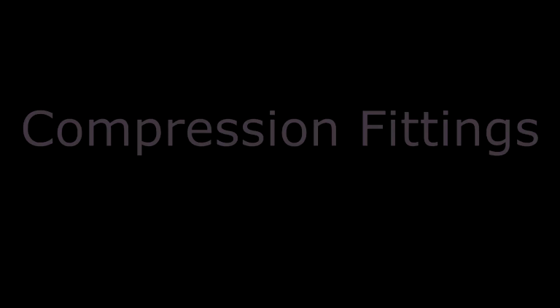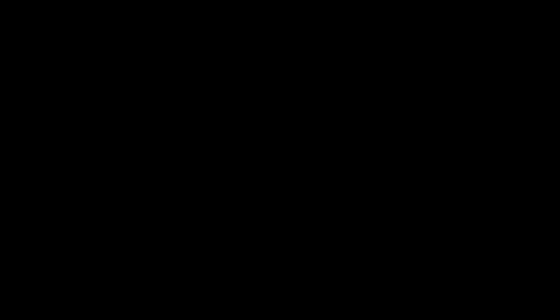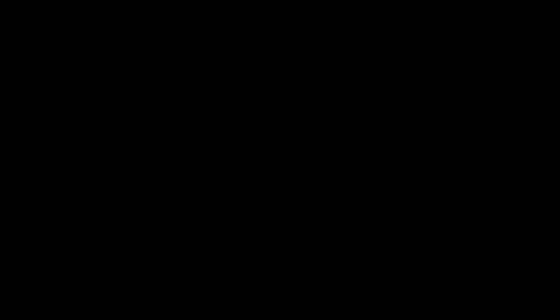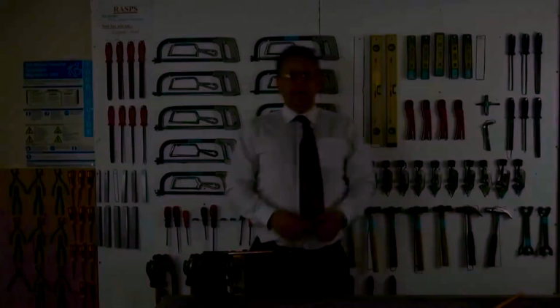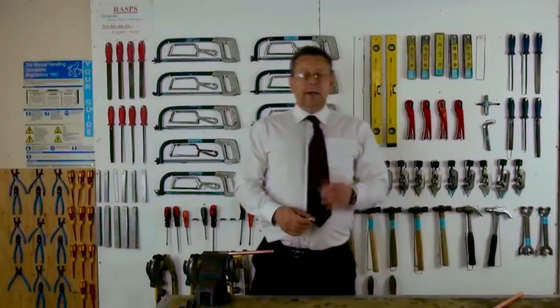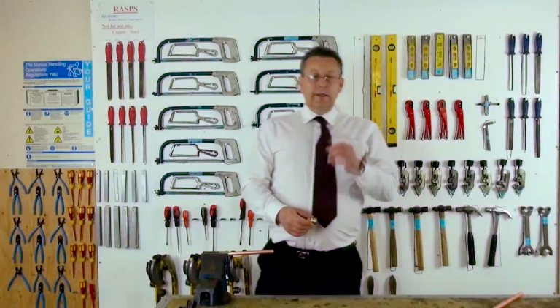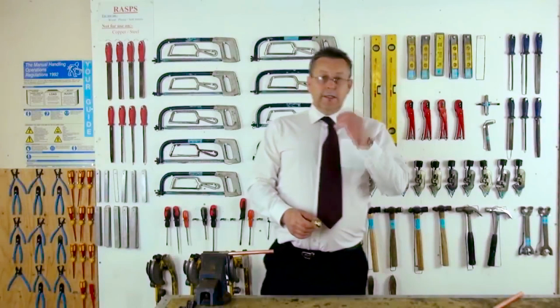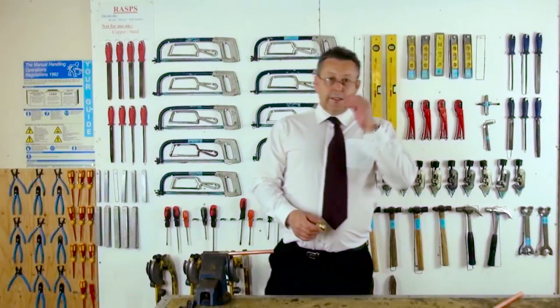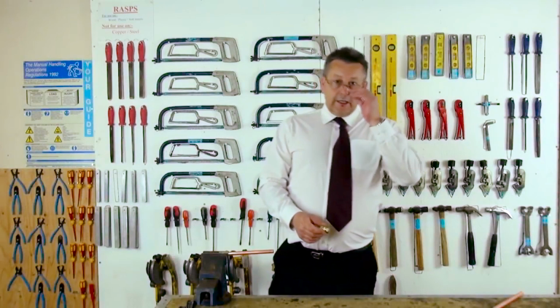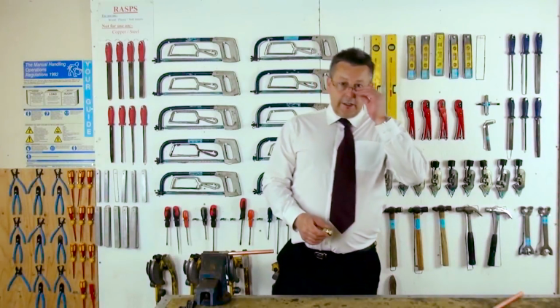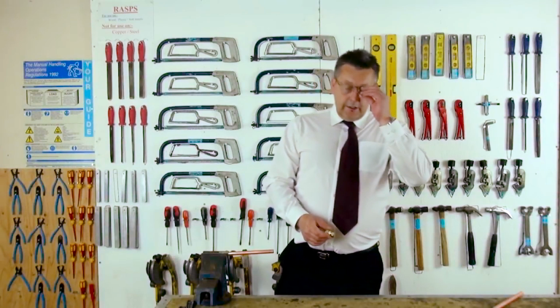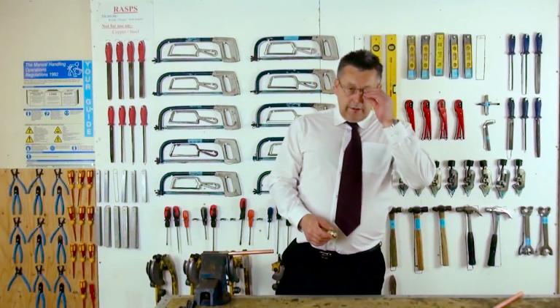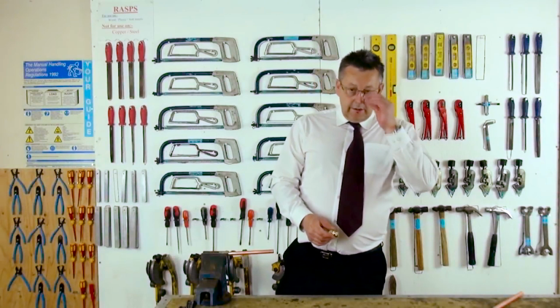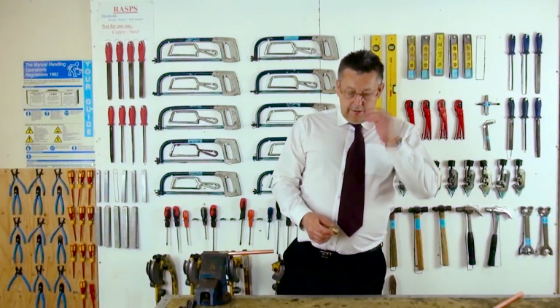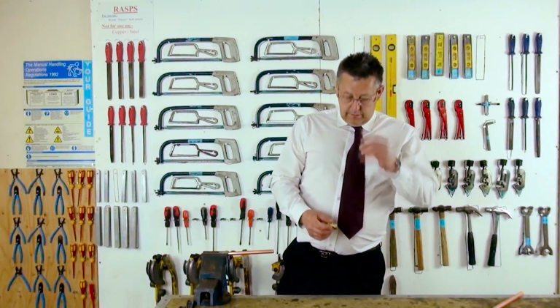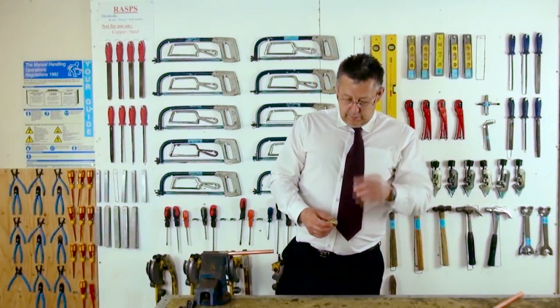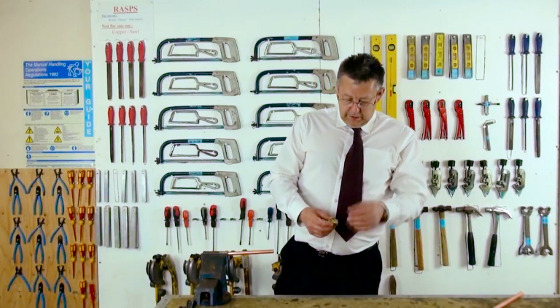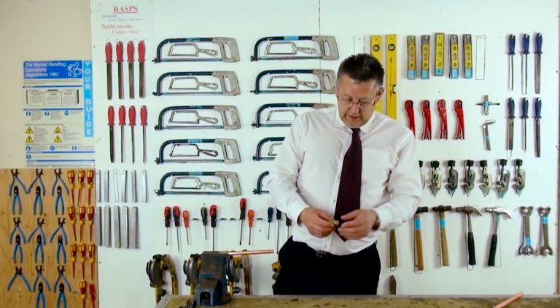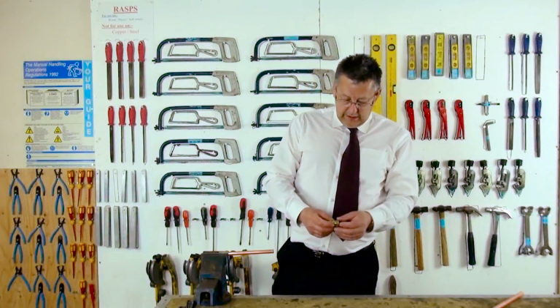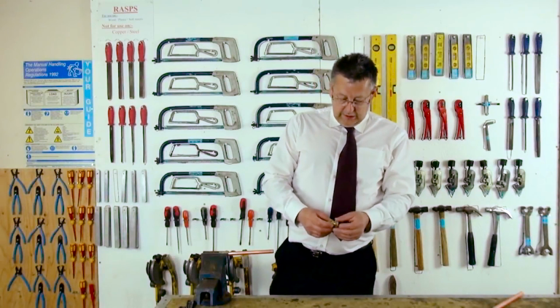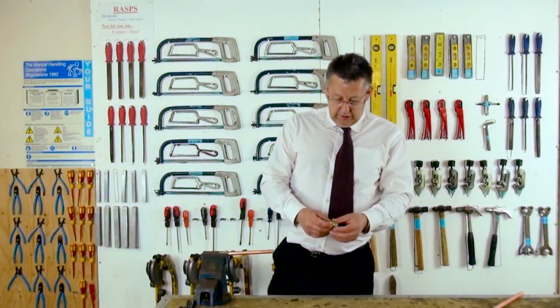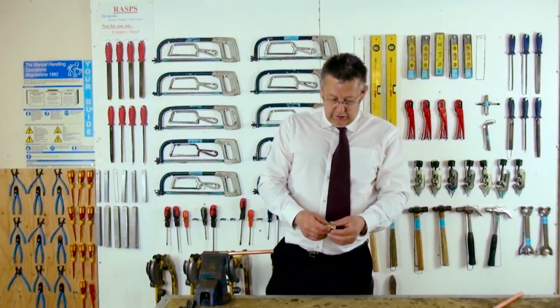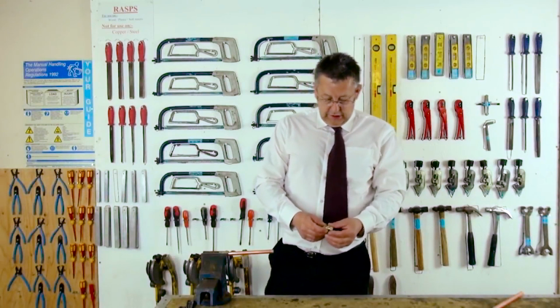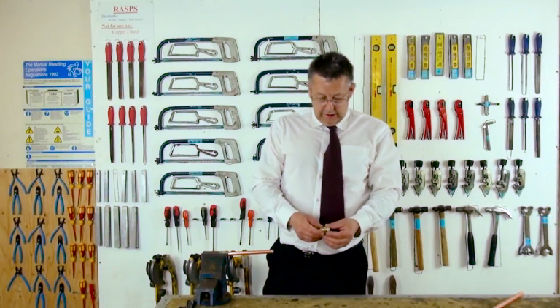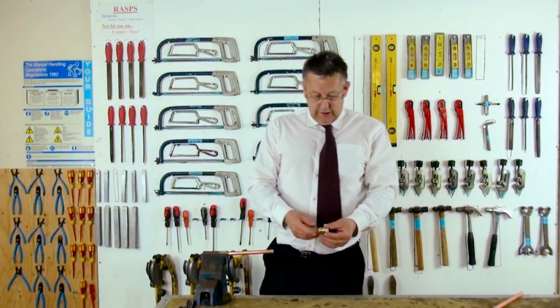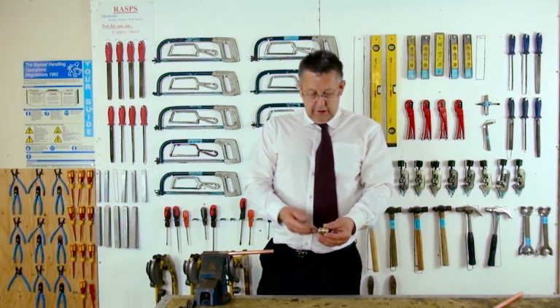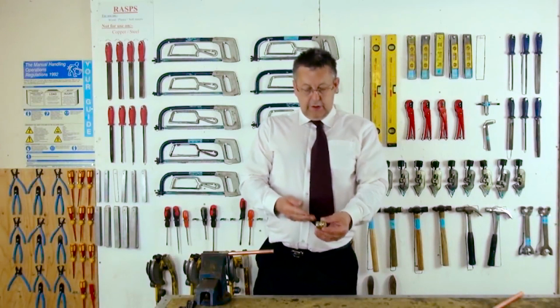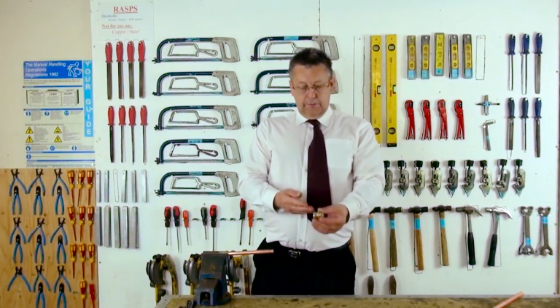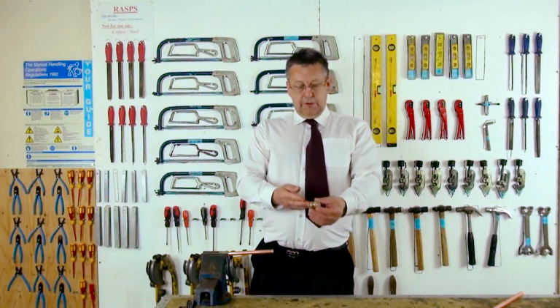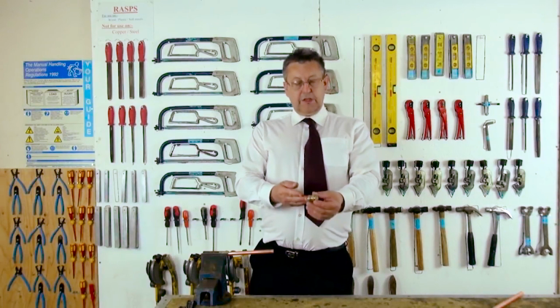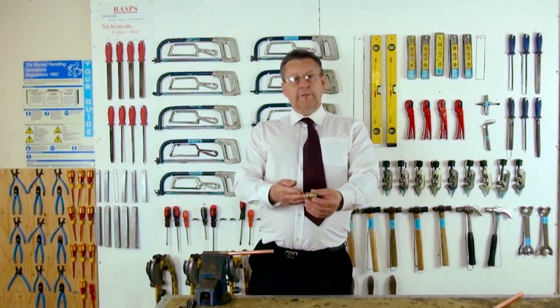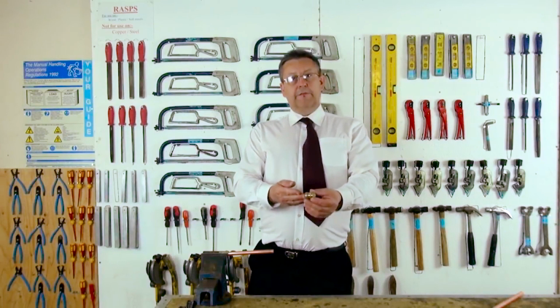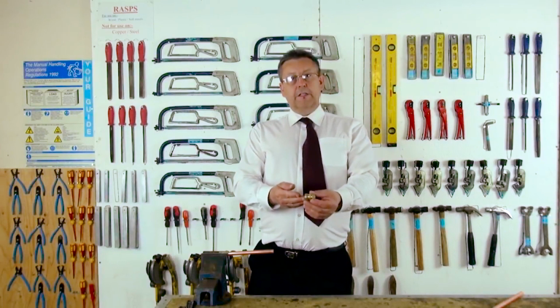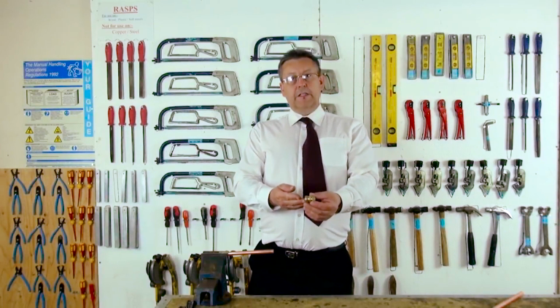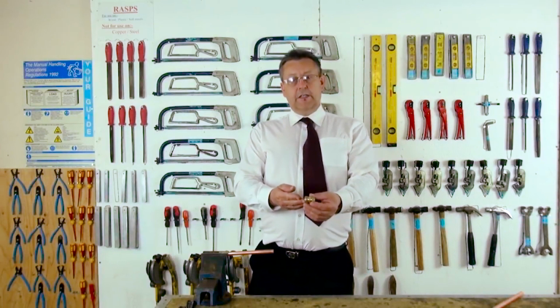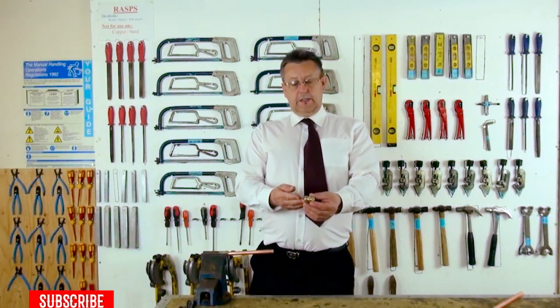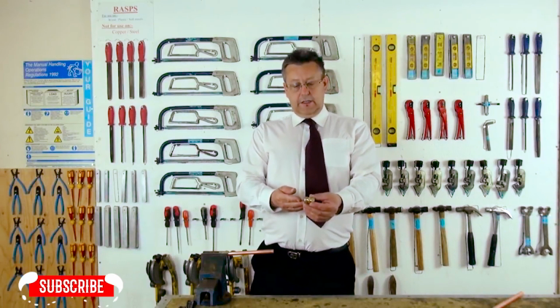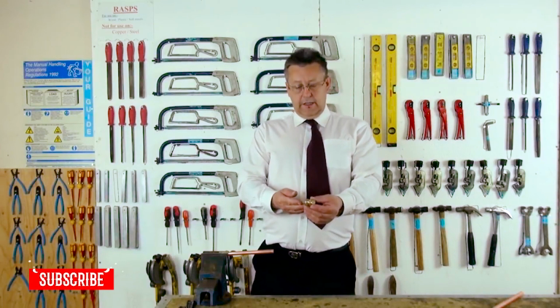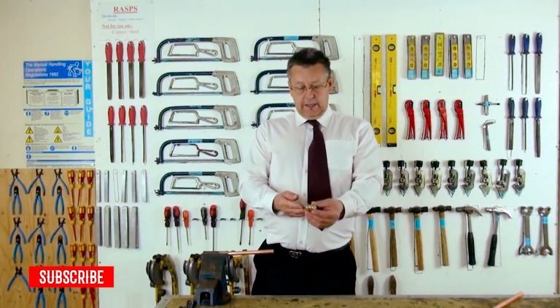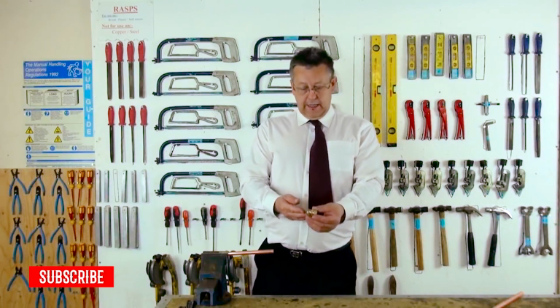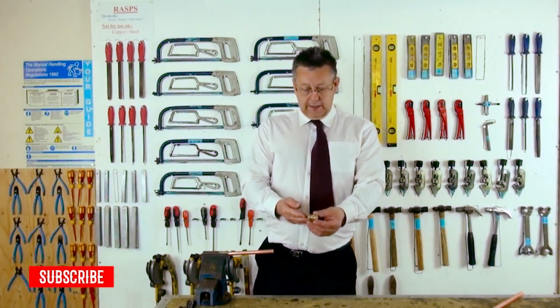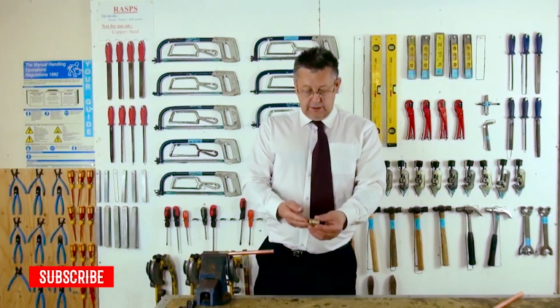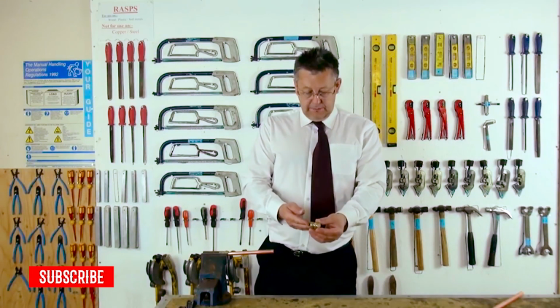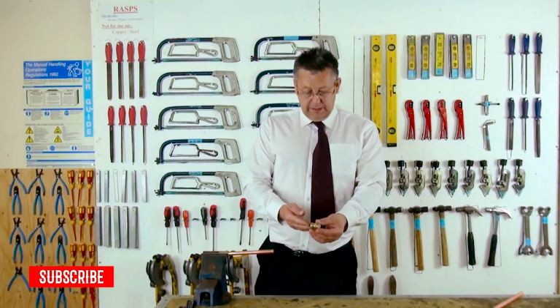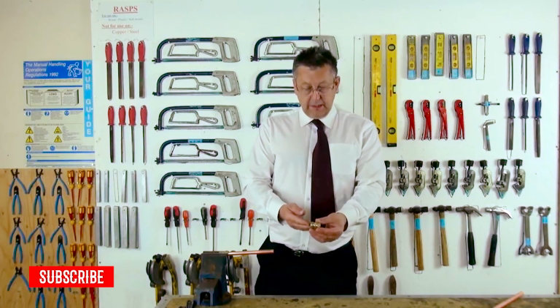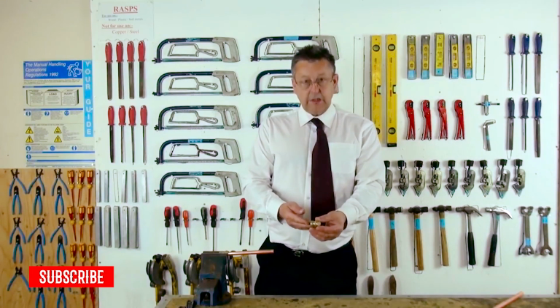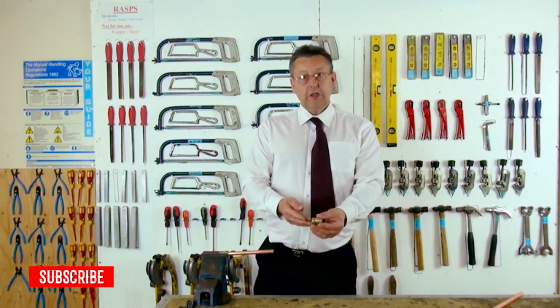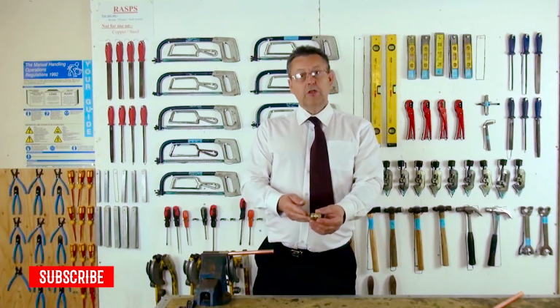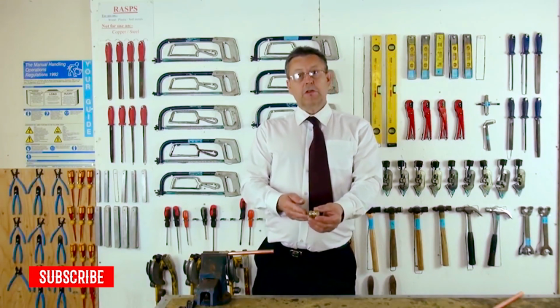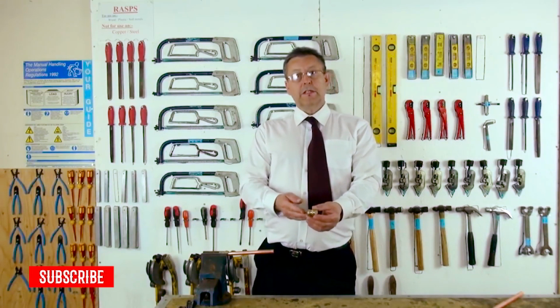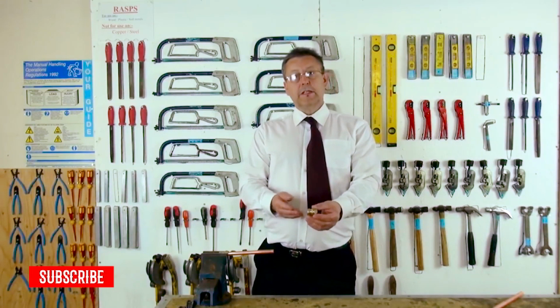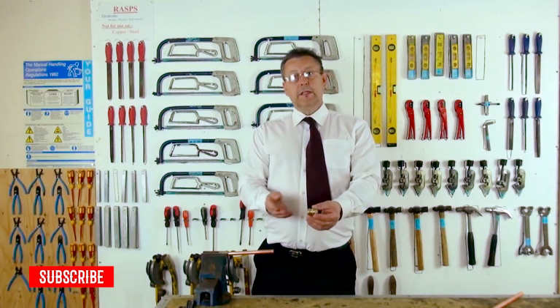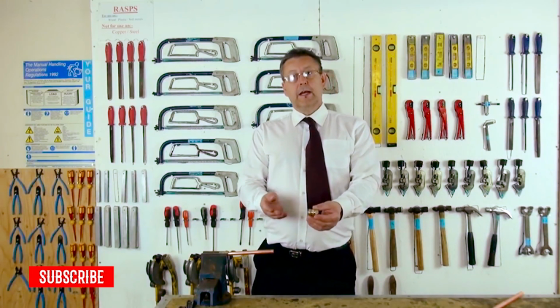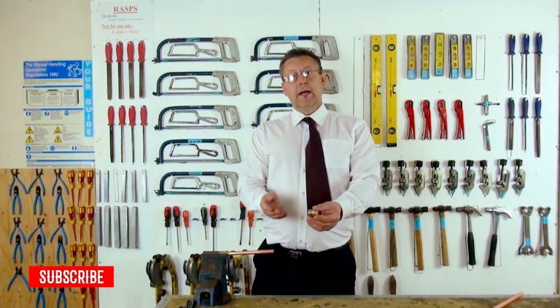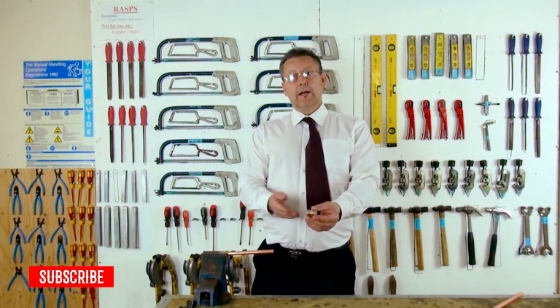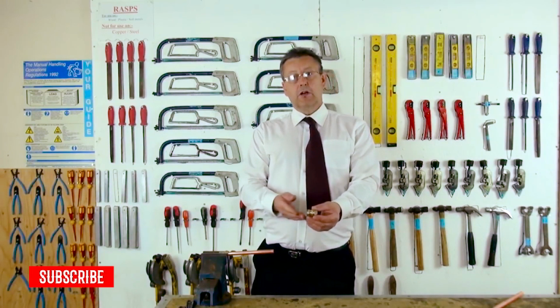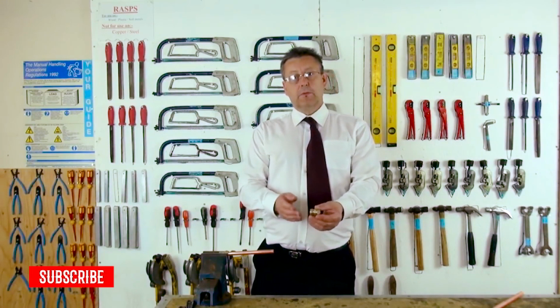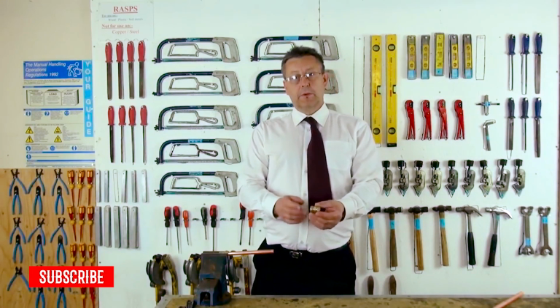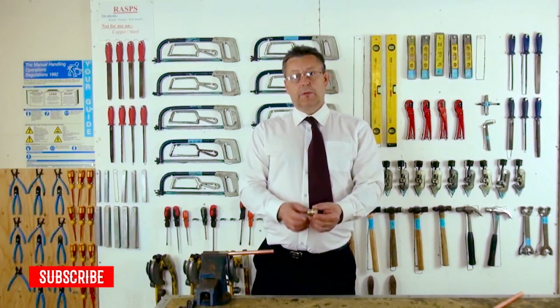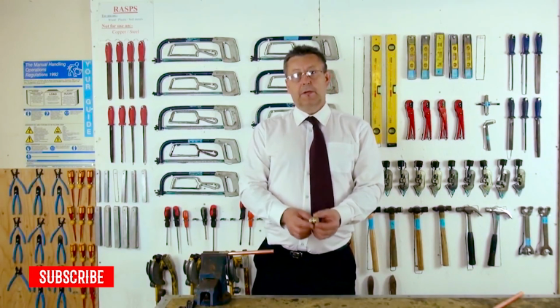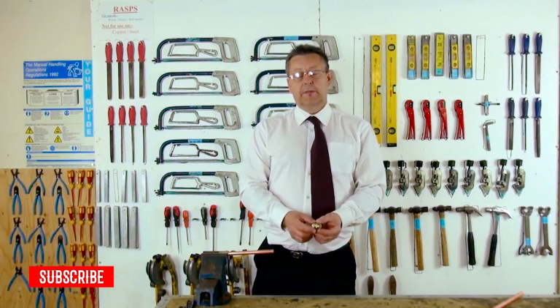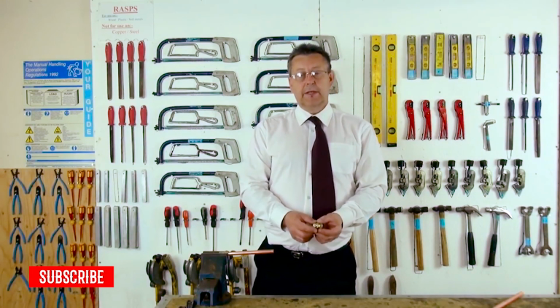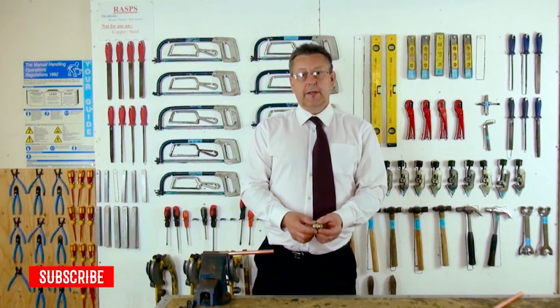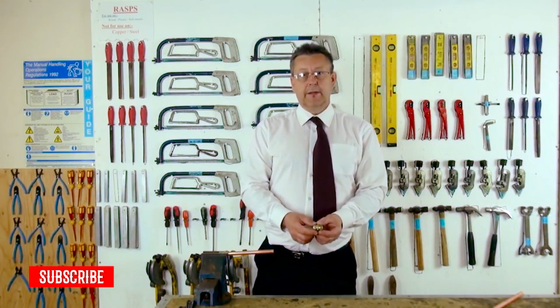In this session, we're going to look at compression fittings as a means to jointing our copper pipe together.